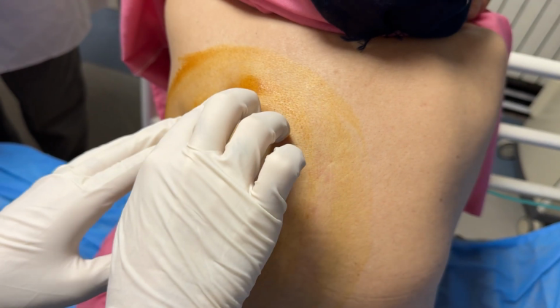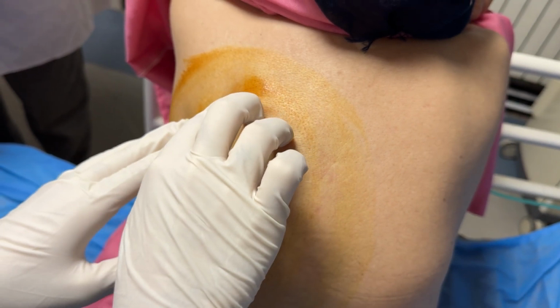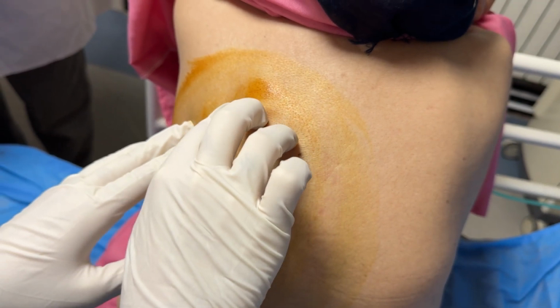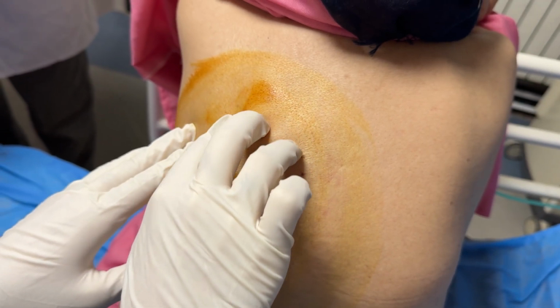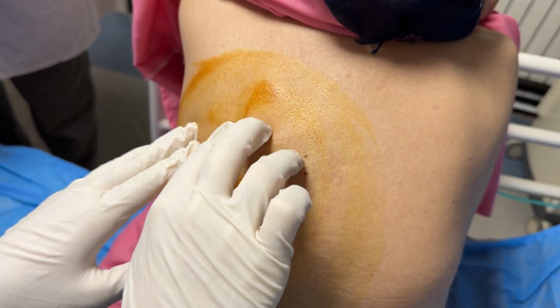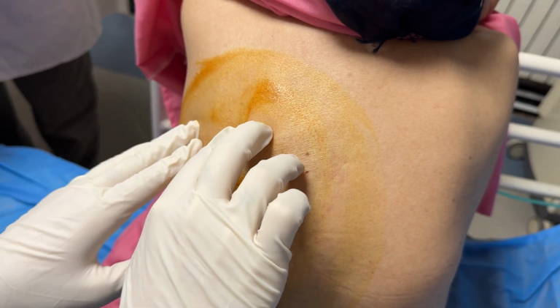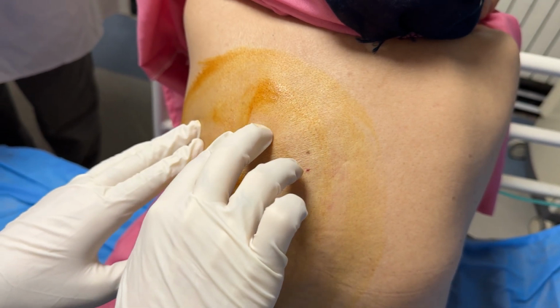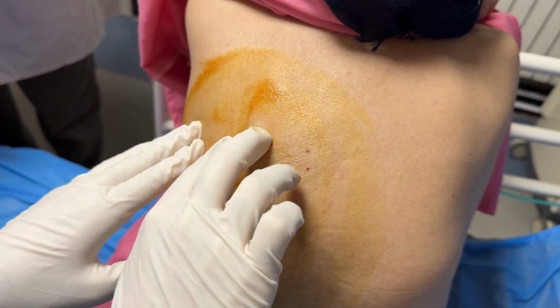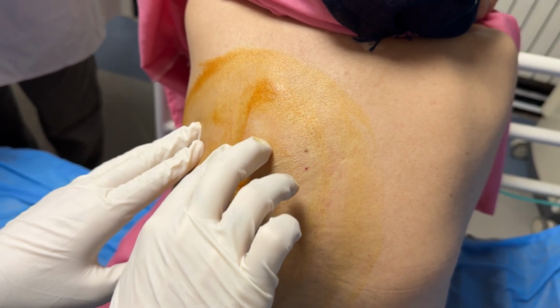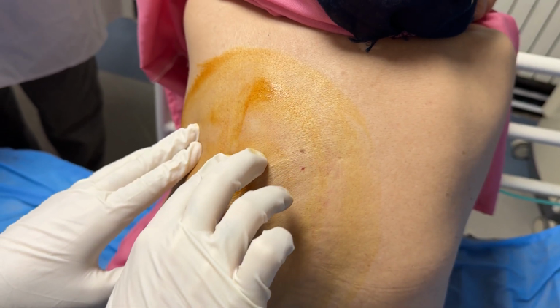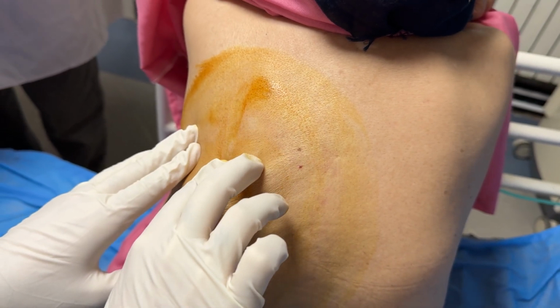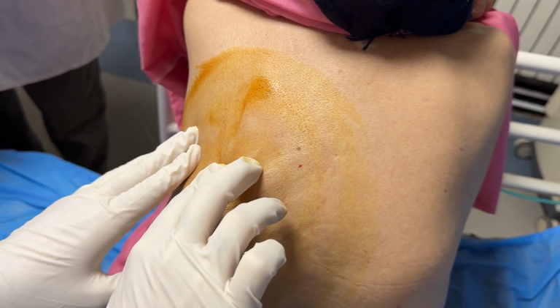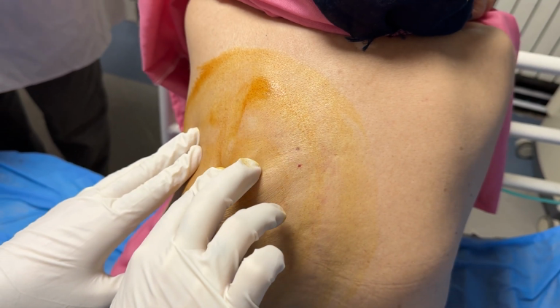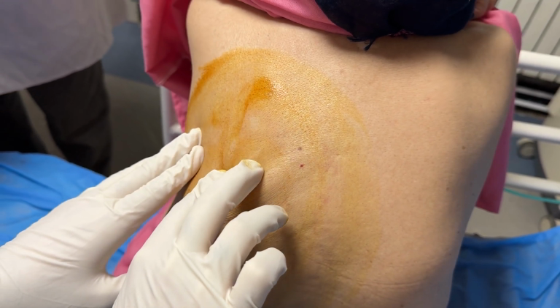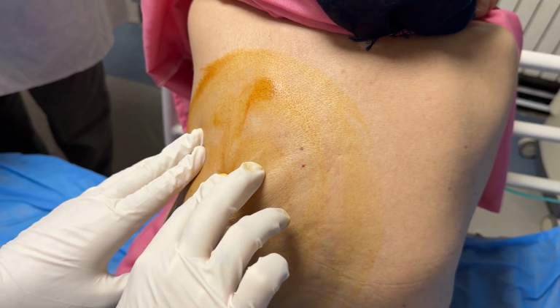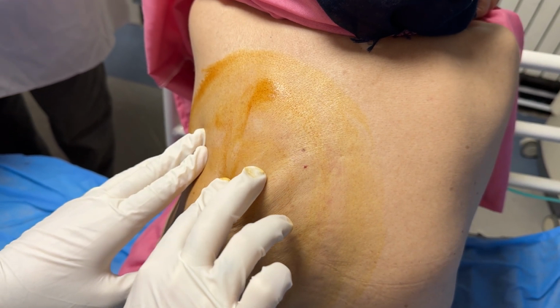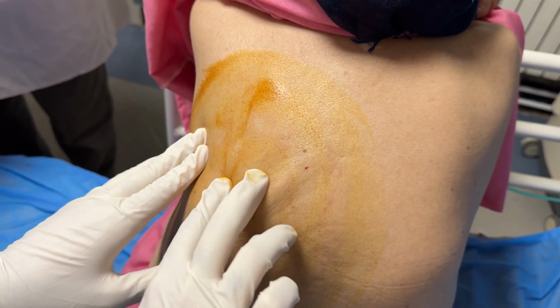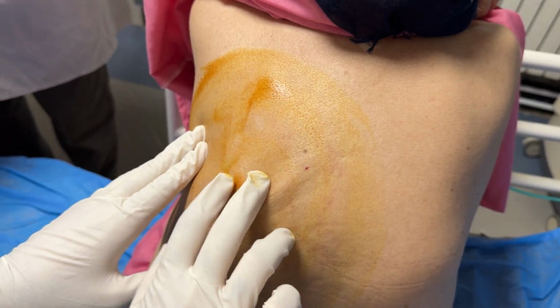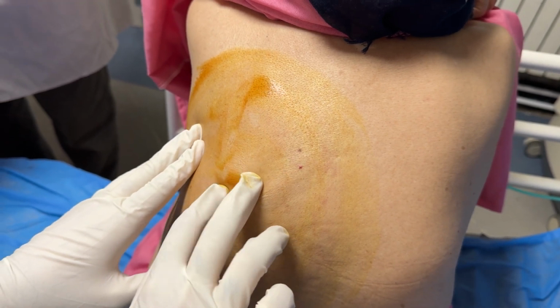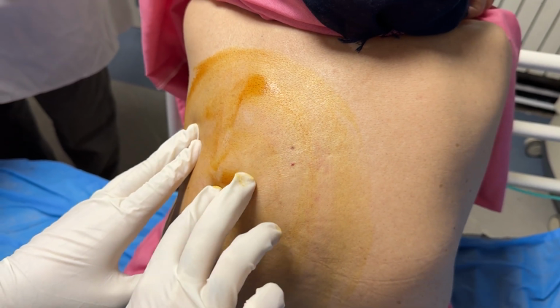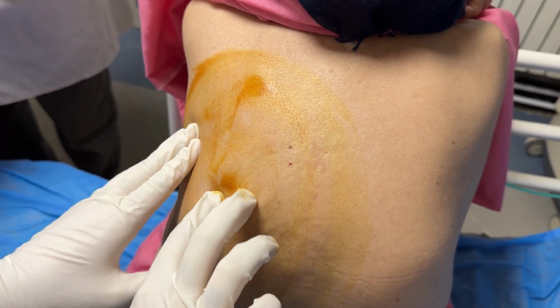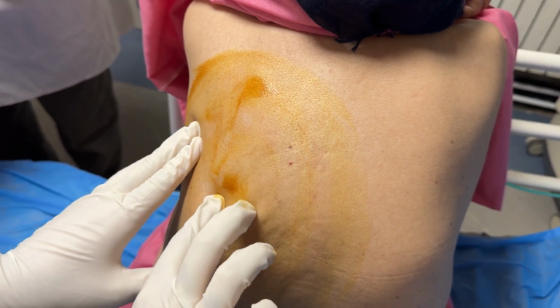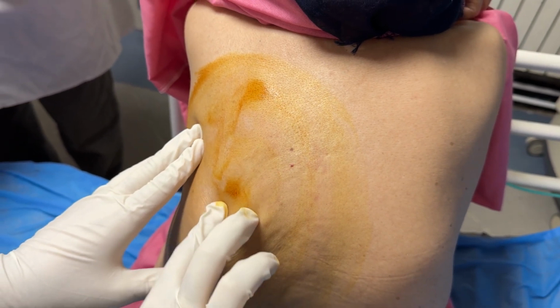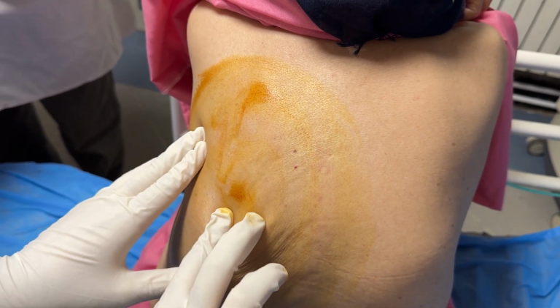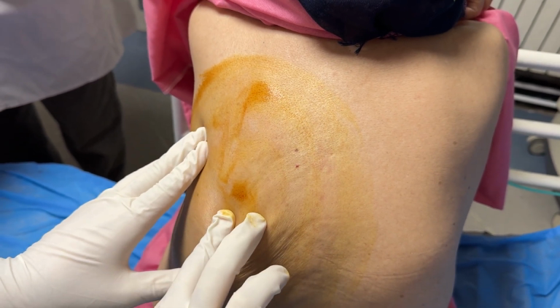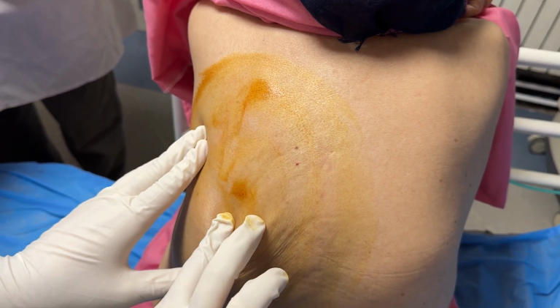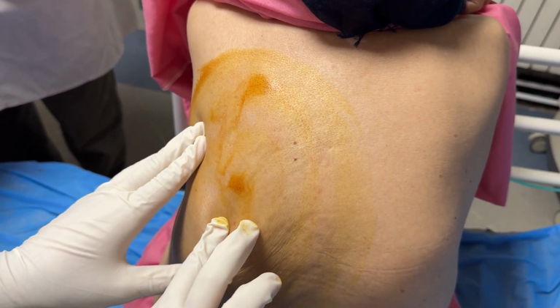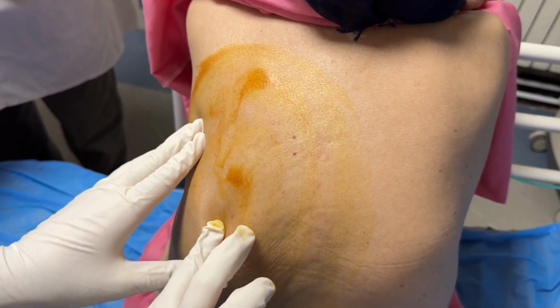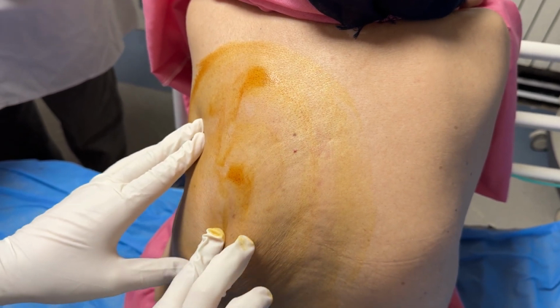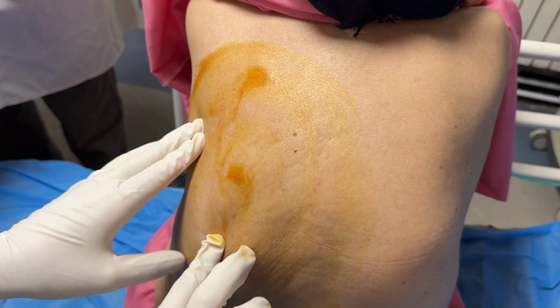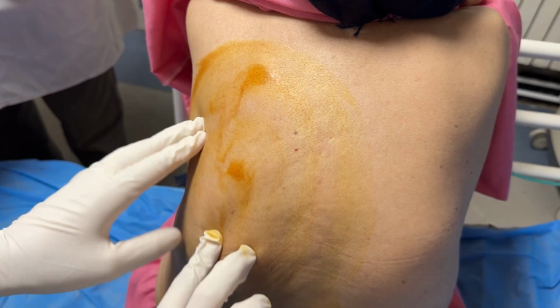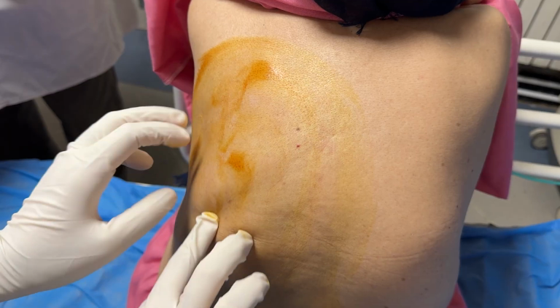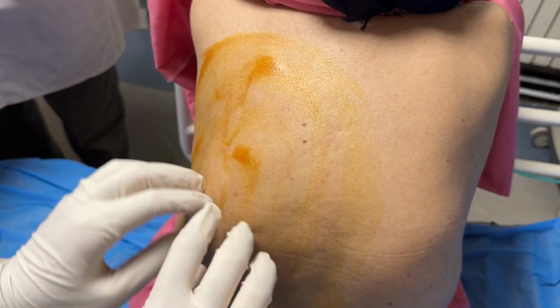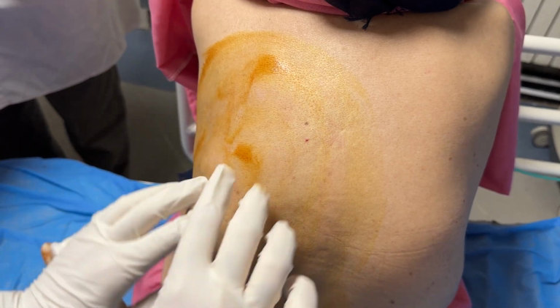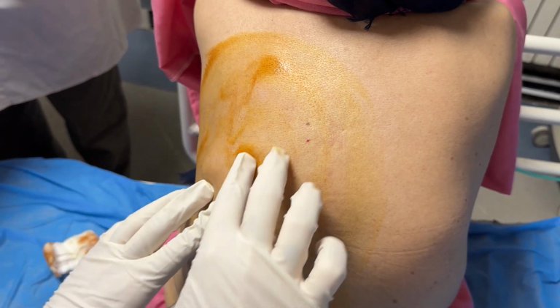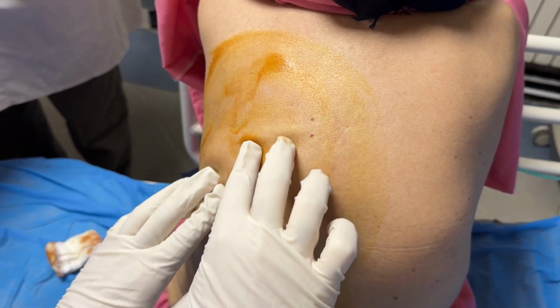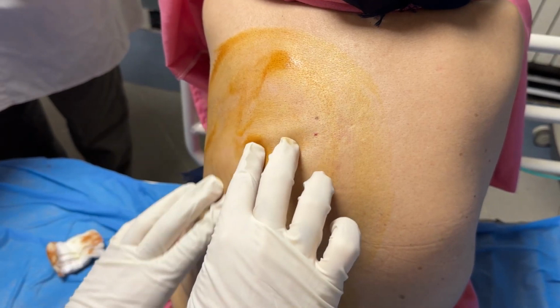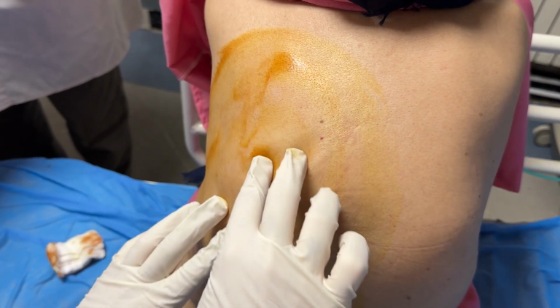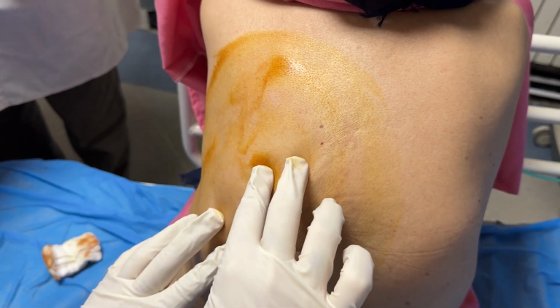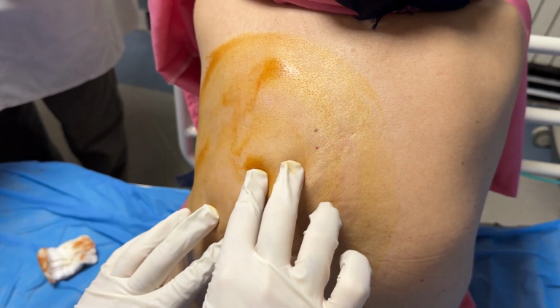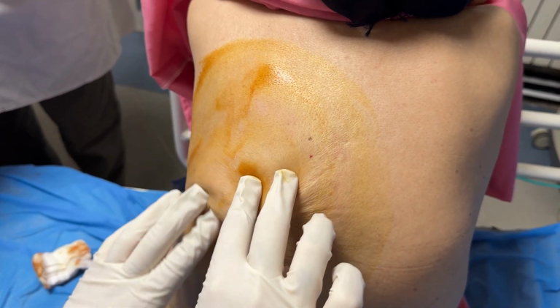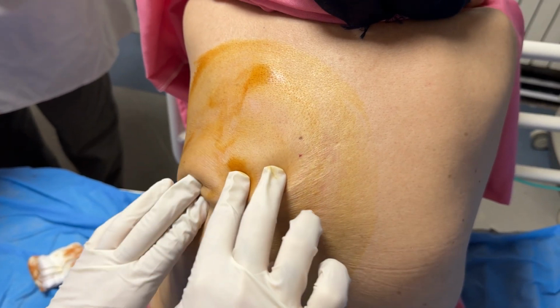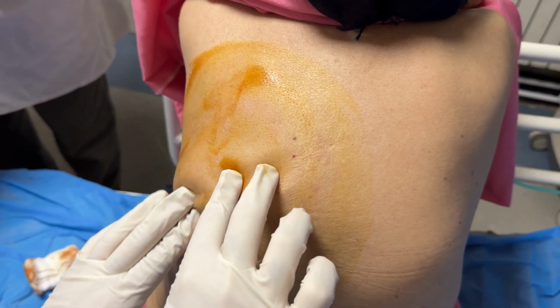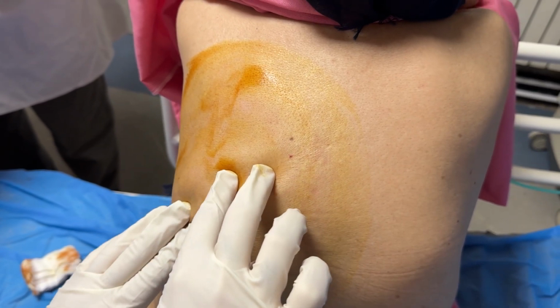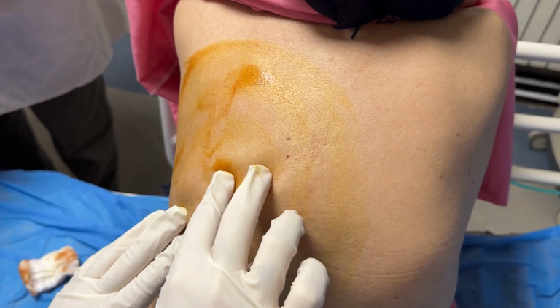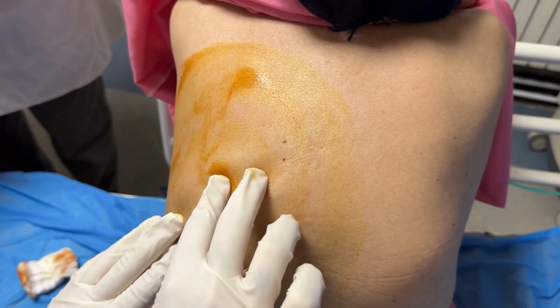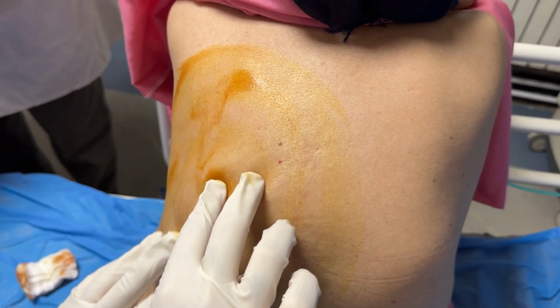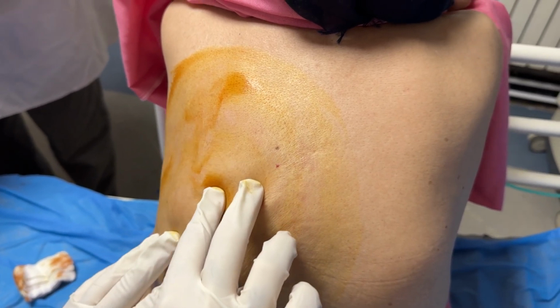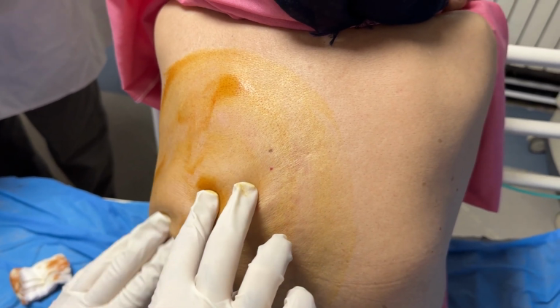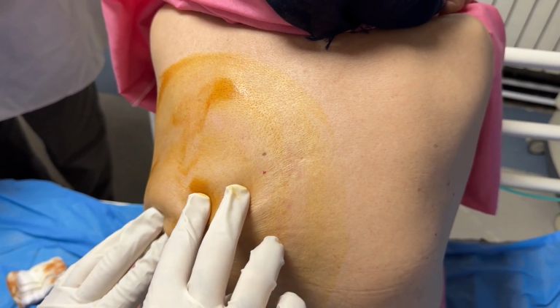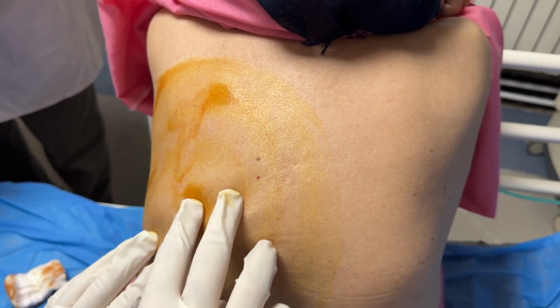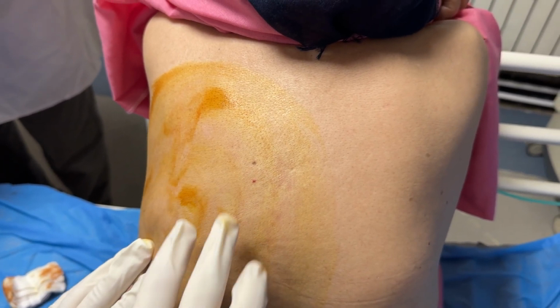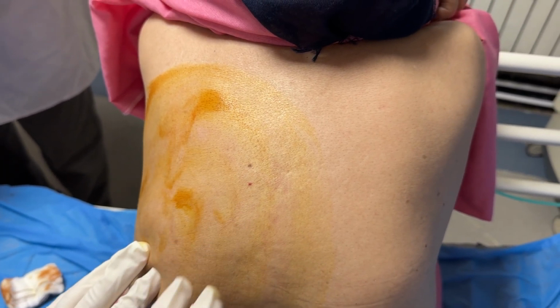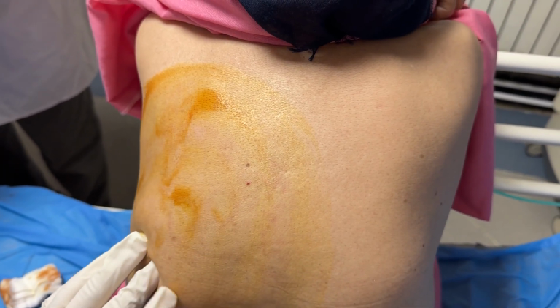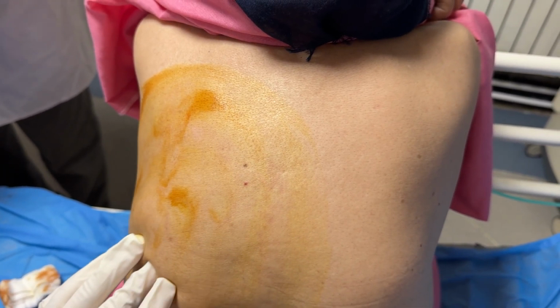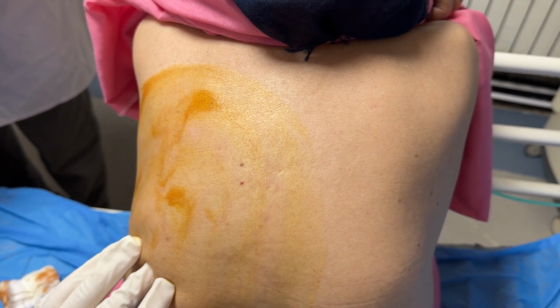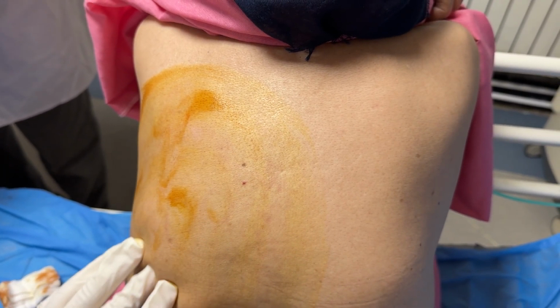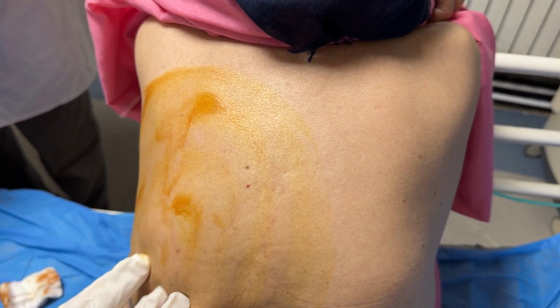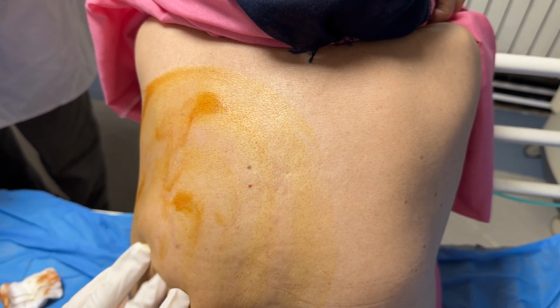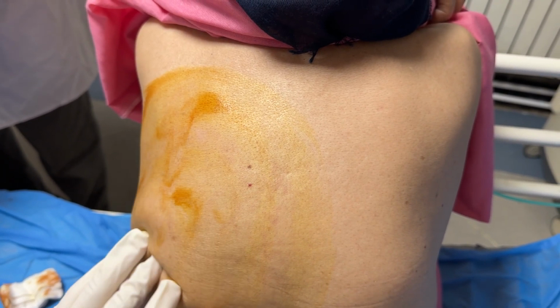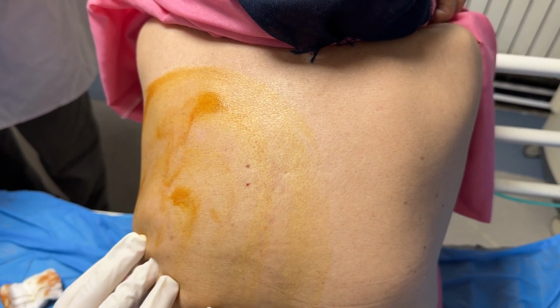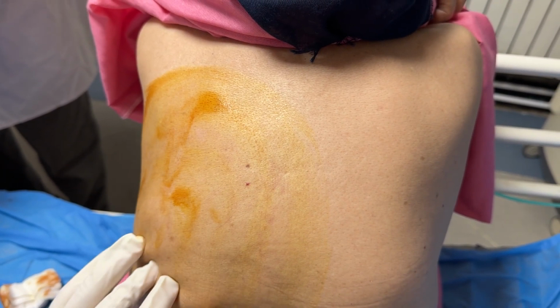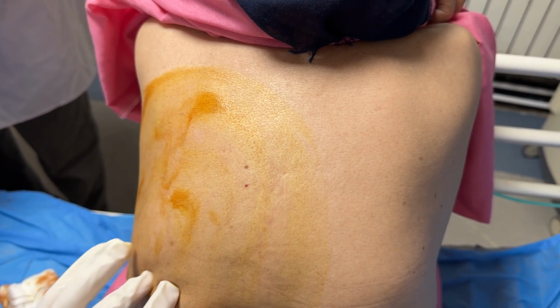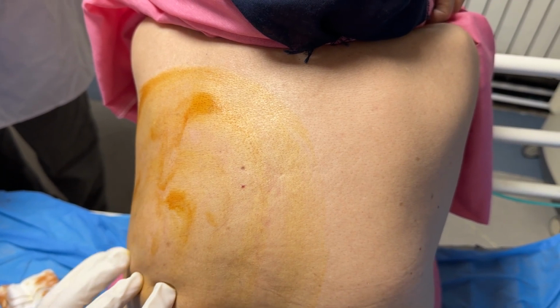After sterile prep and drape and generous local anesthesia, please make sure the patient is comfortable.